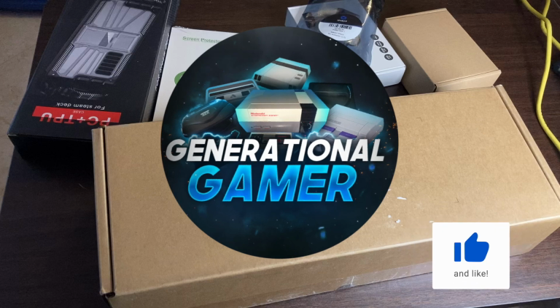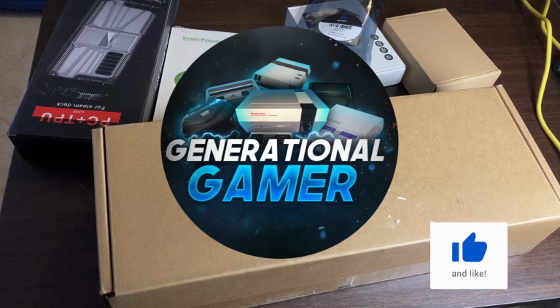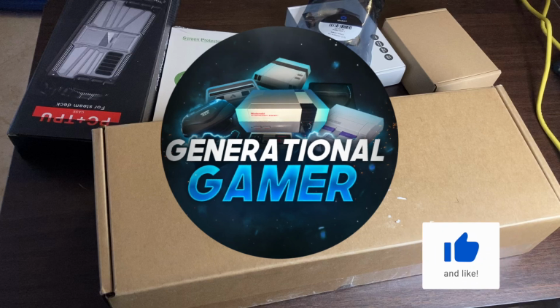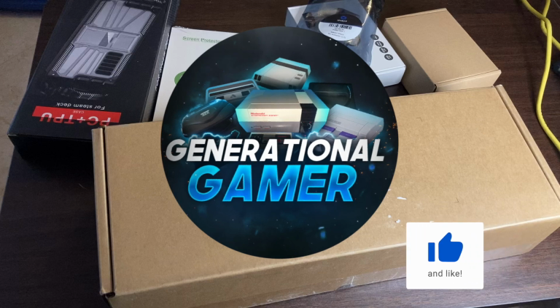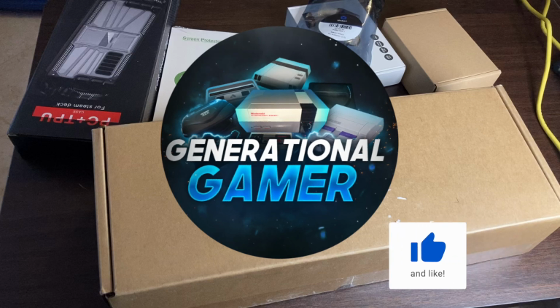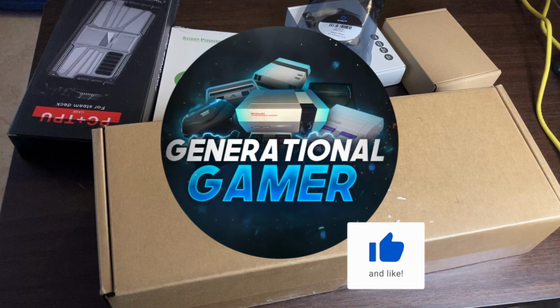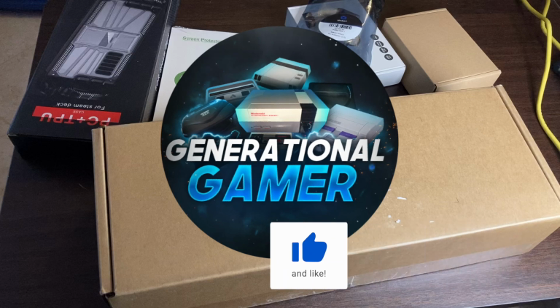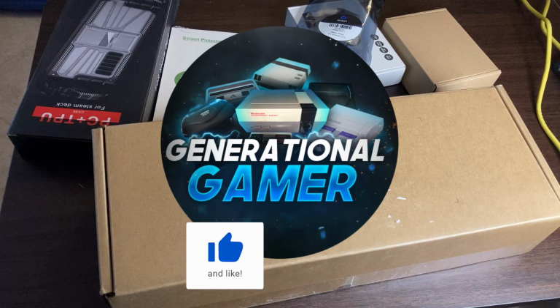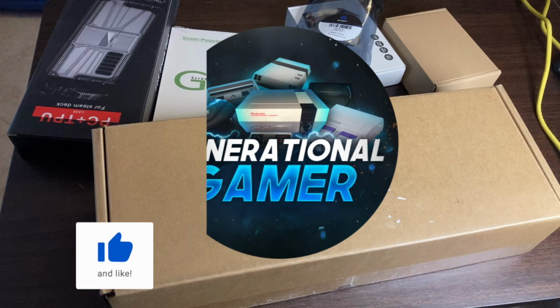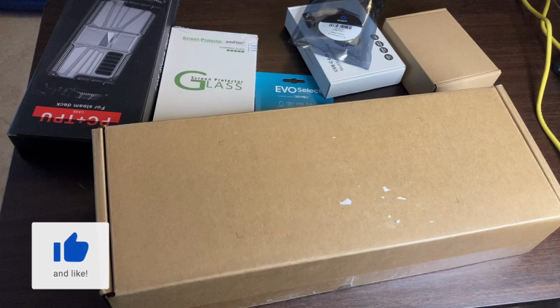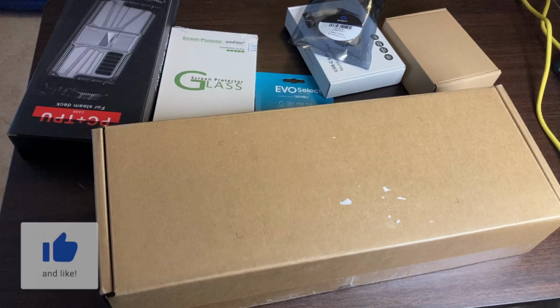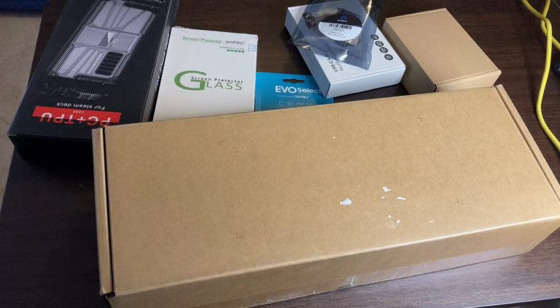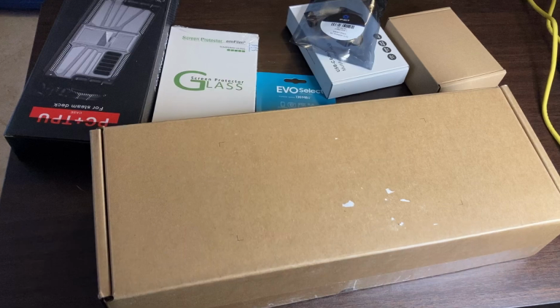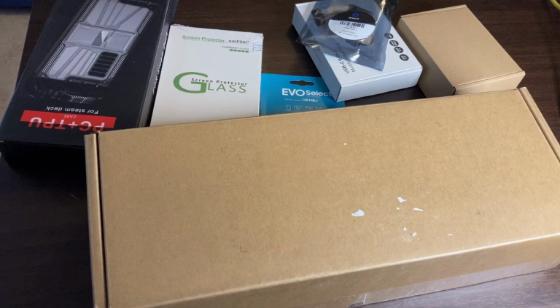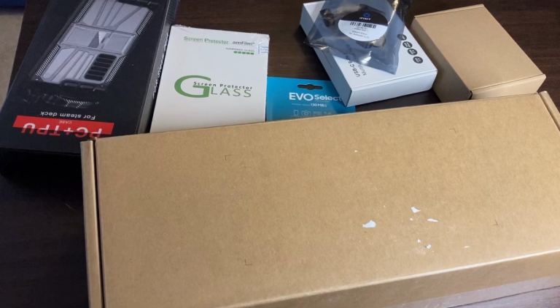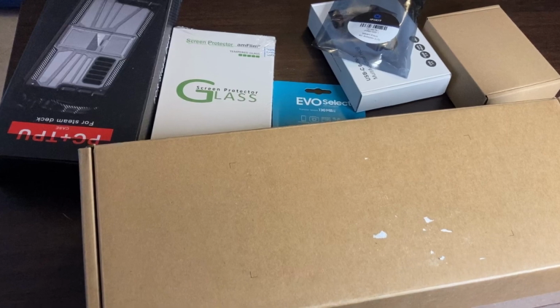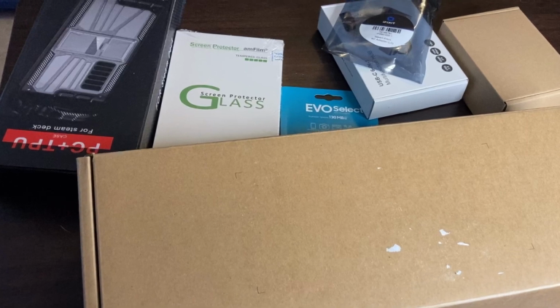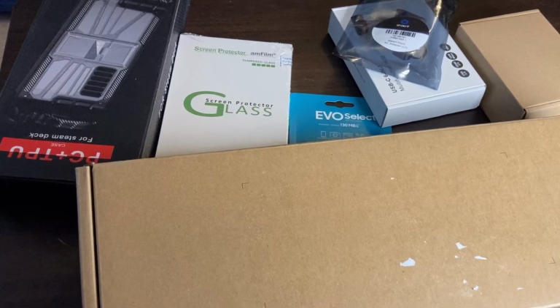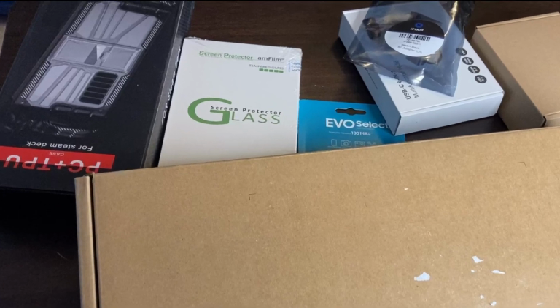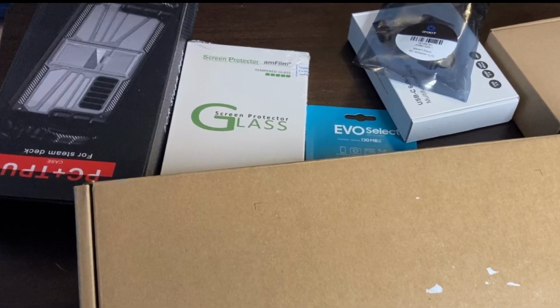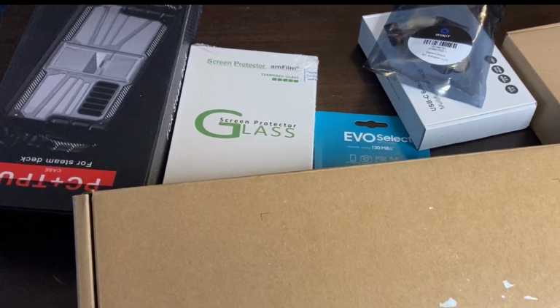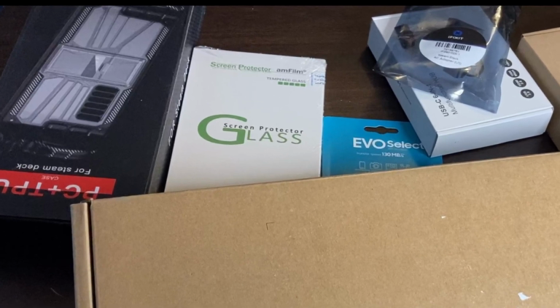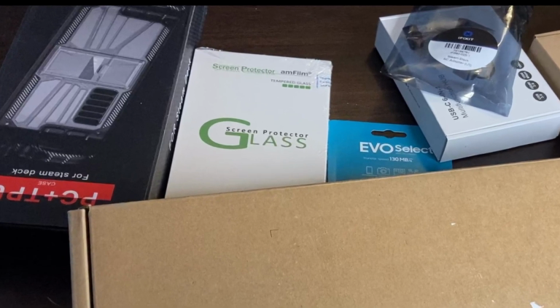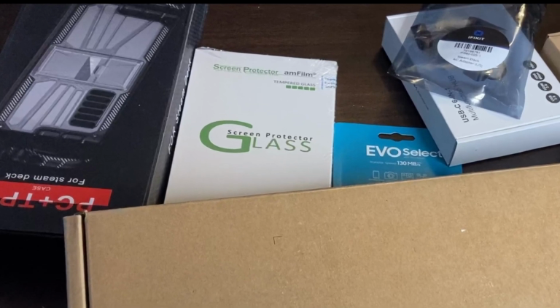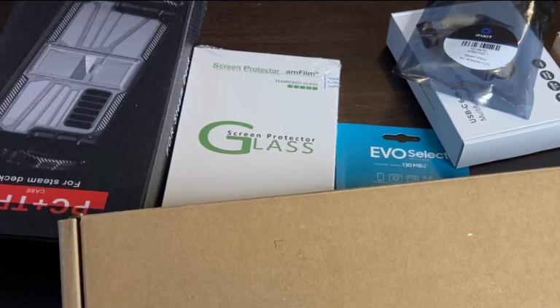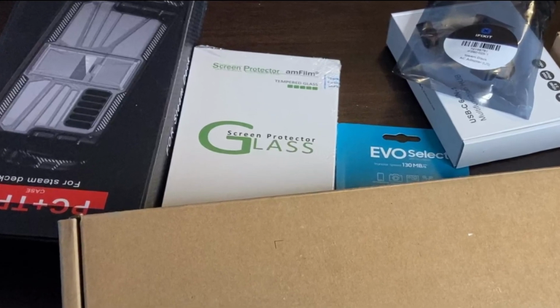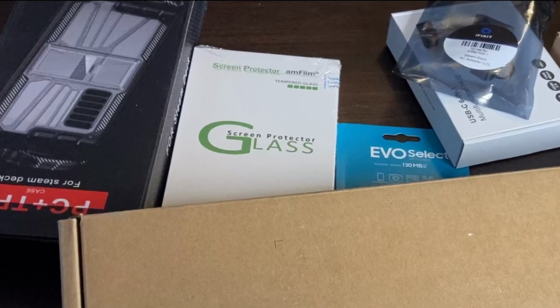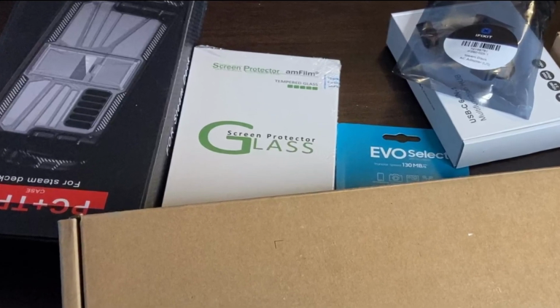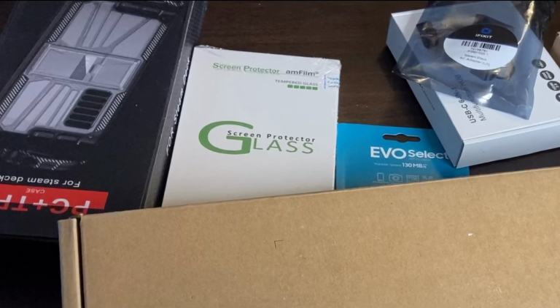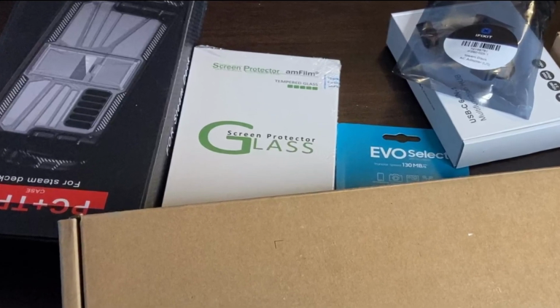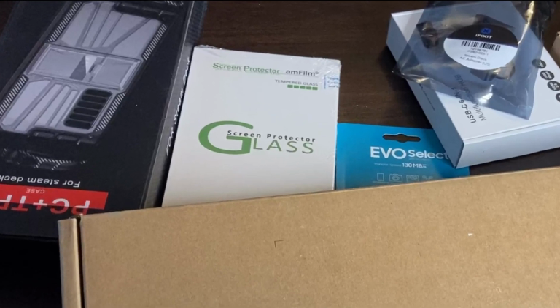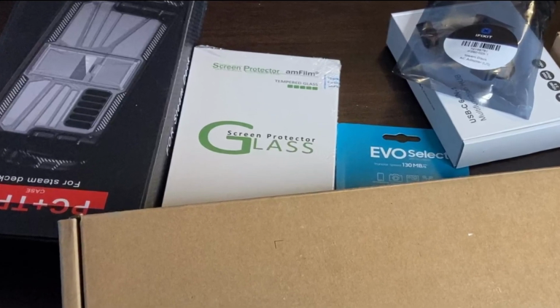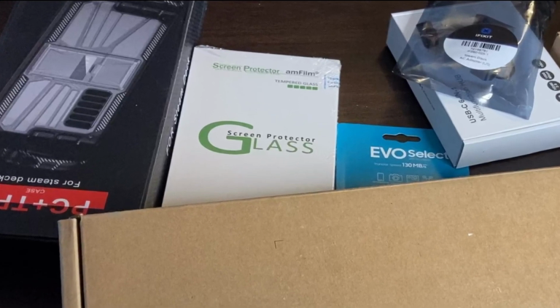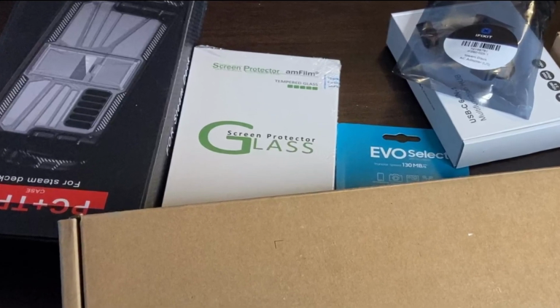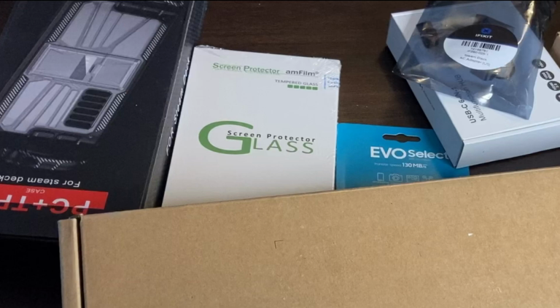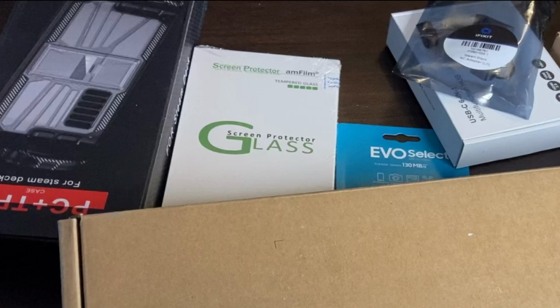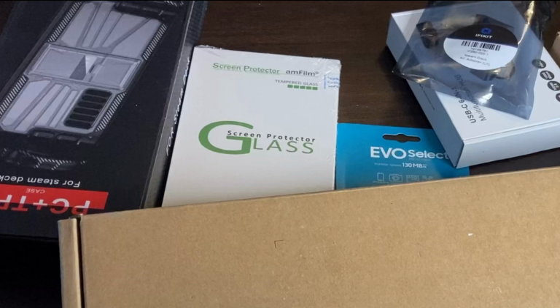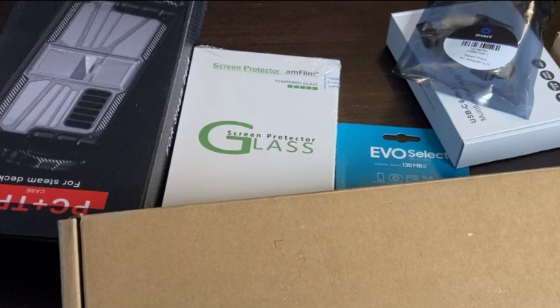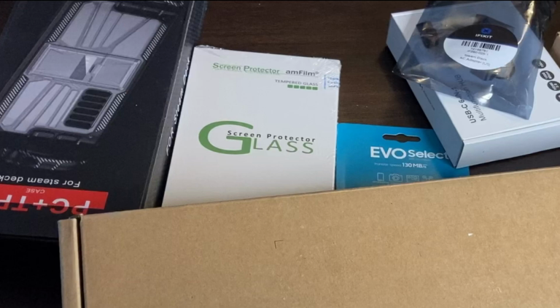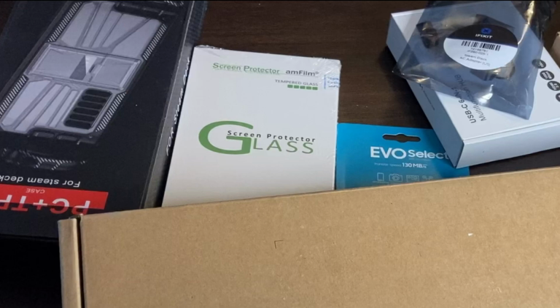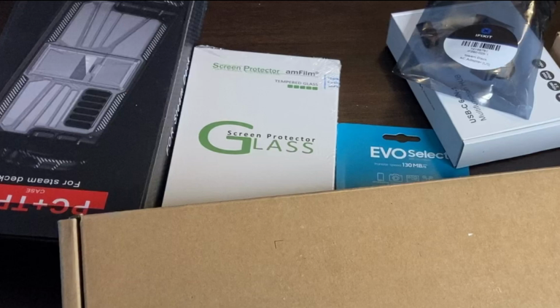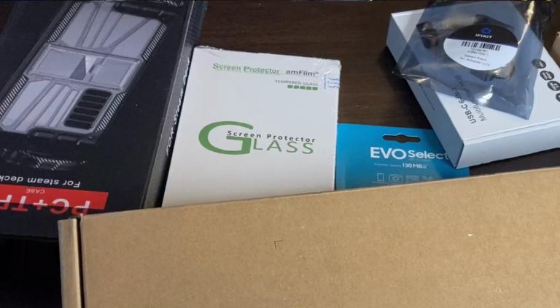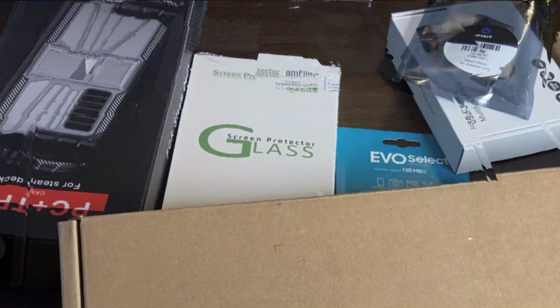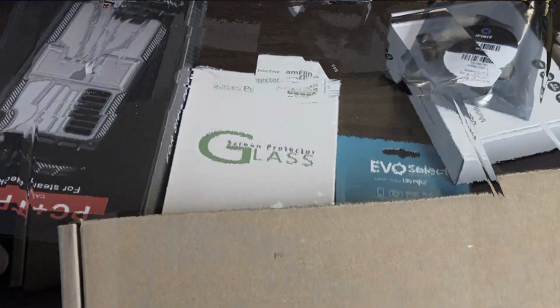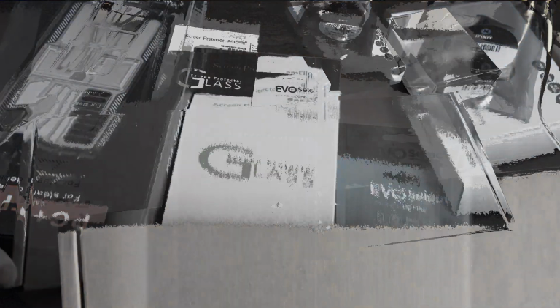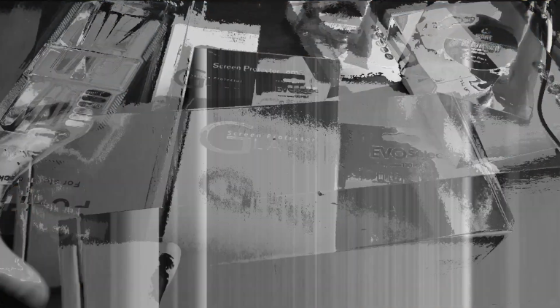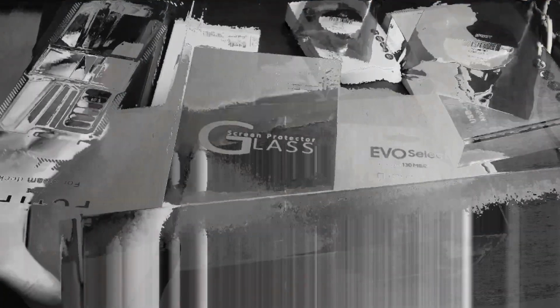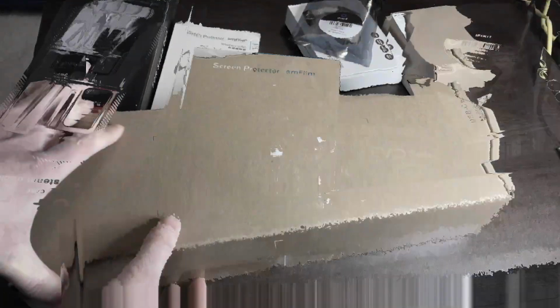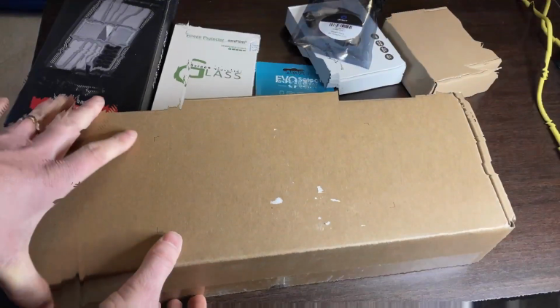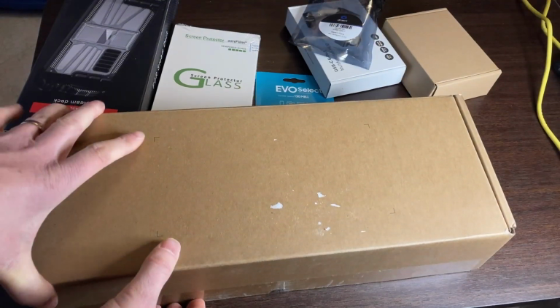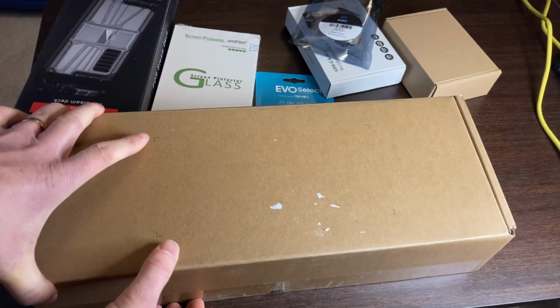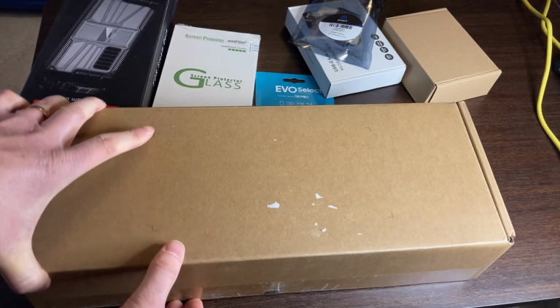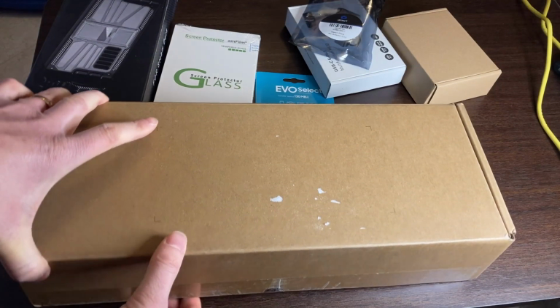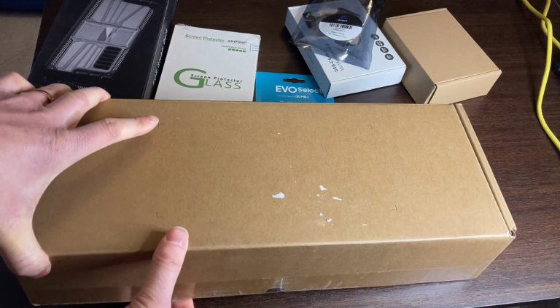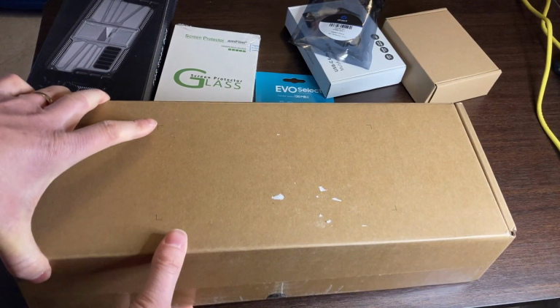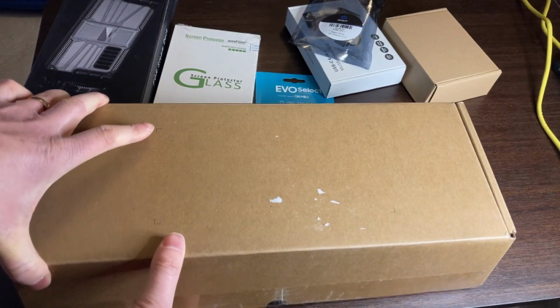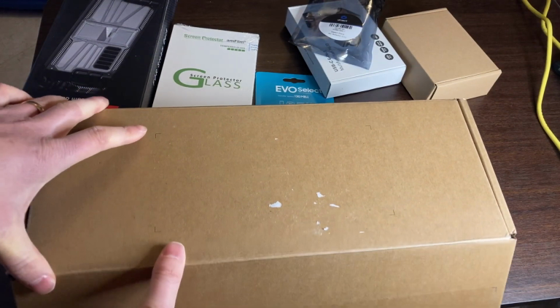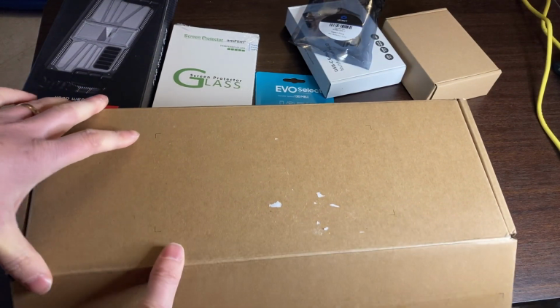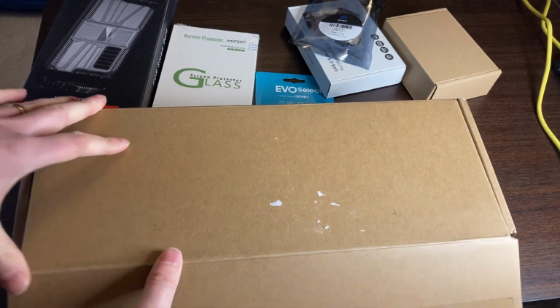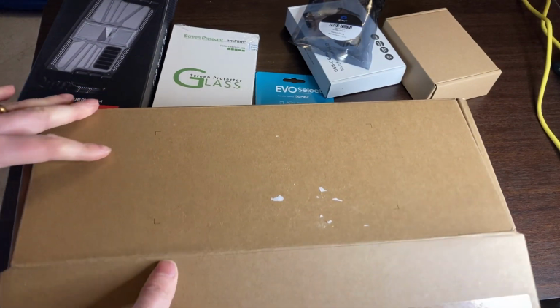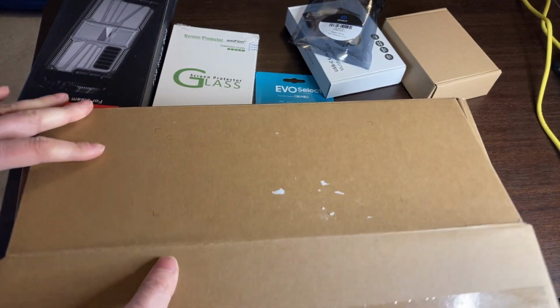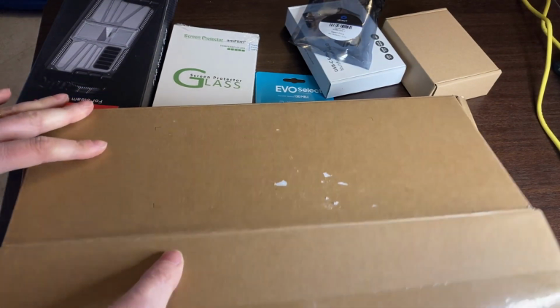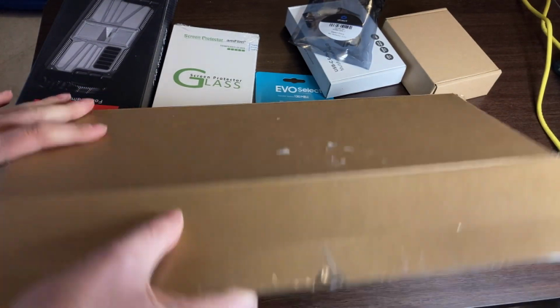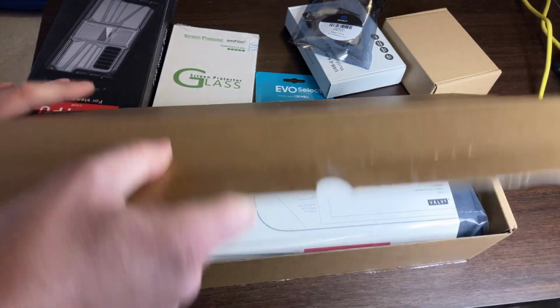I got a Steam Deck, and I got this stuff with it. Let's start with an unboxing.